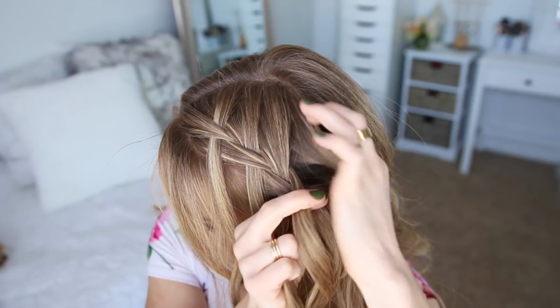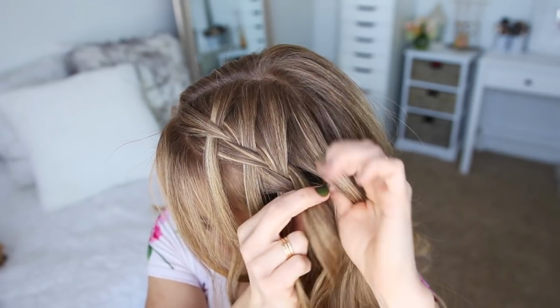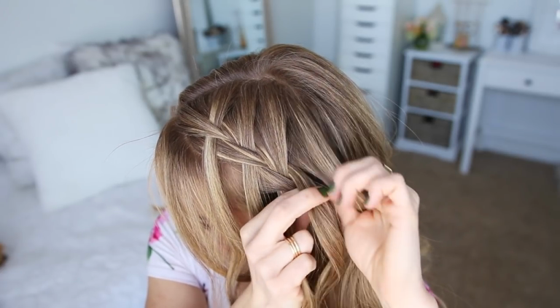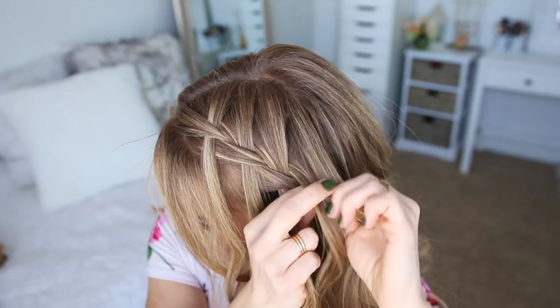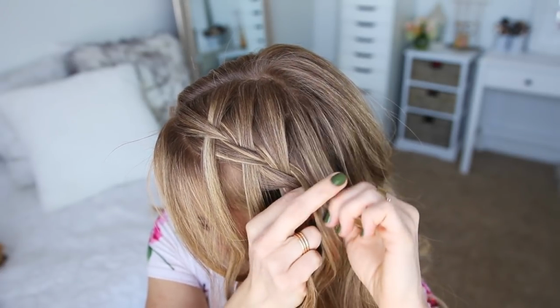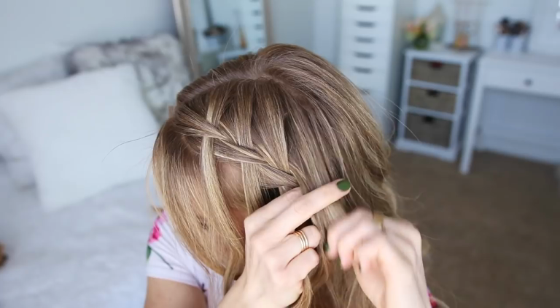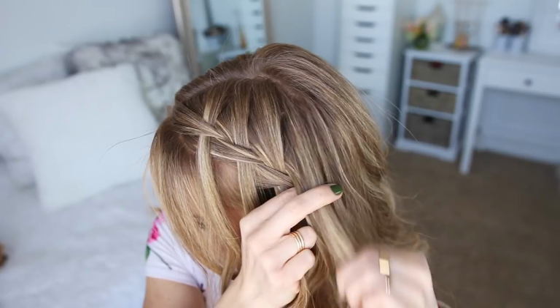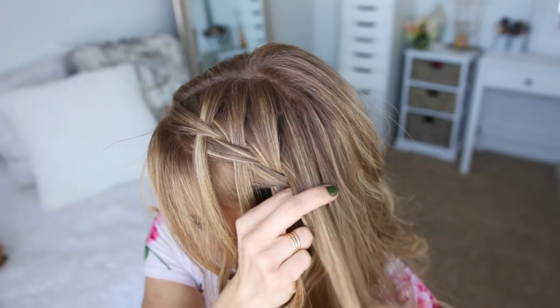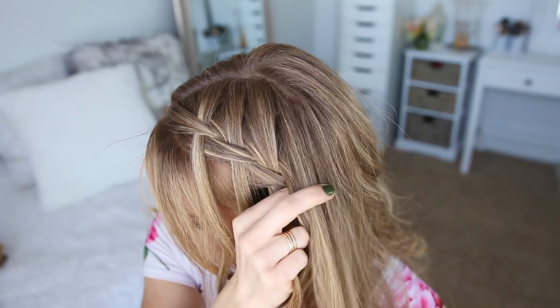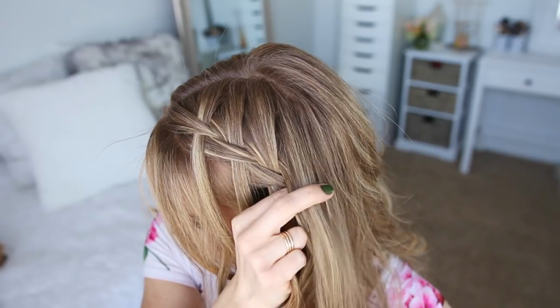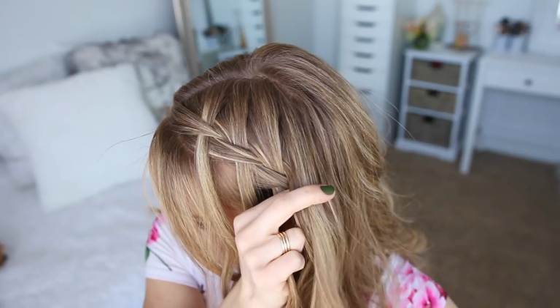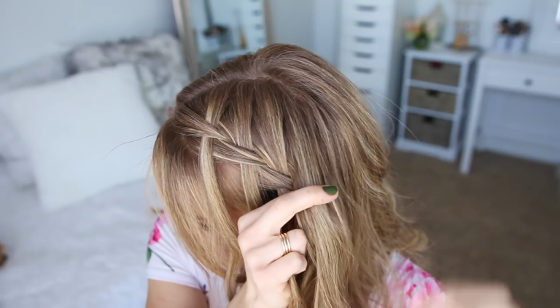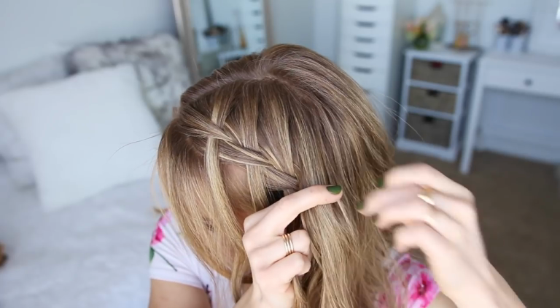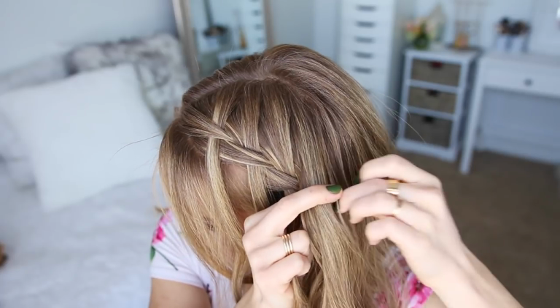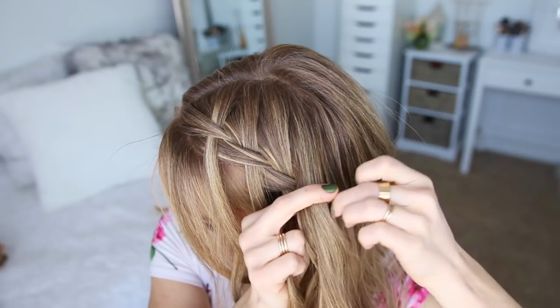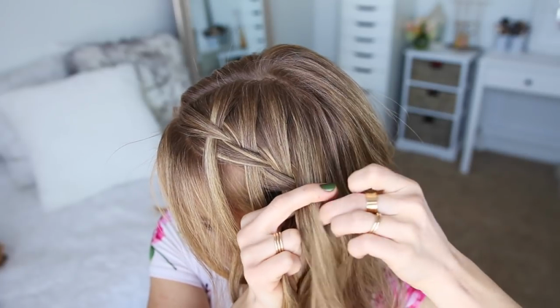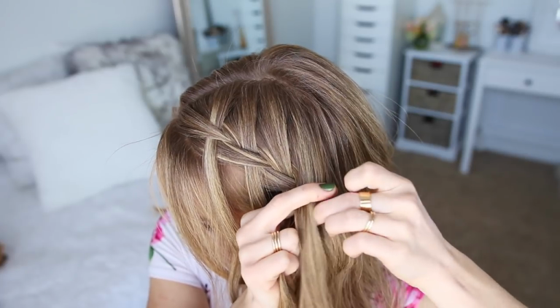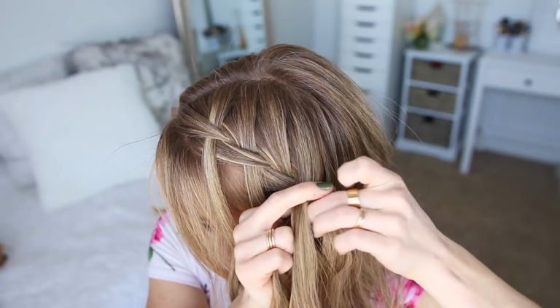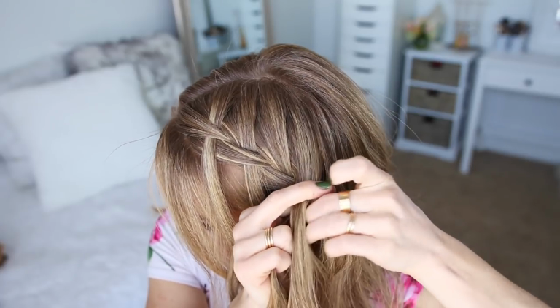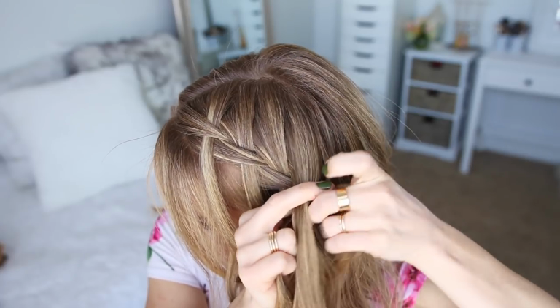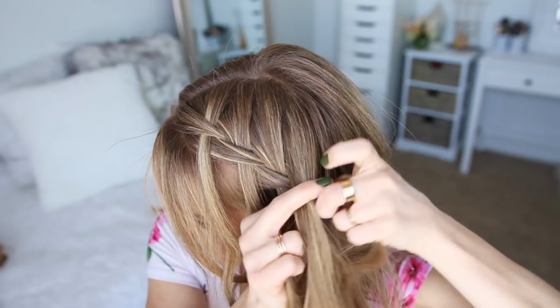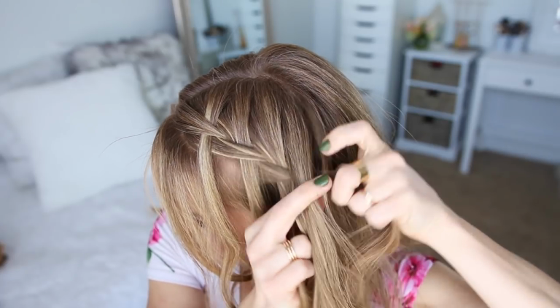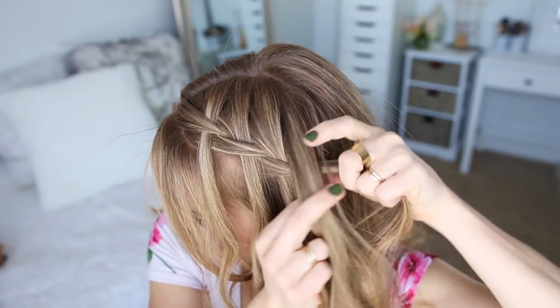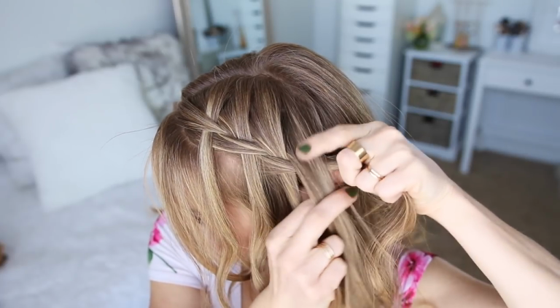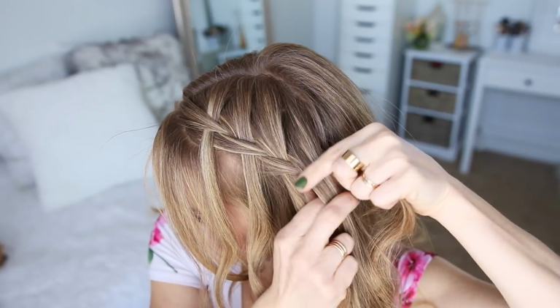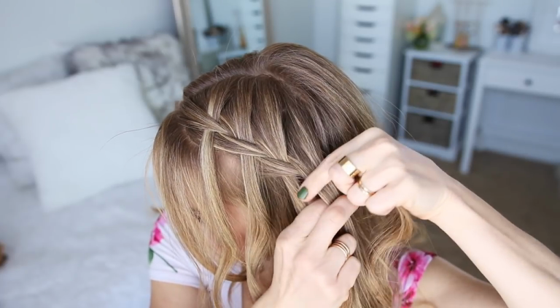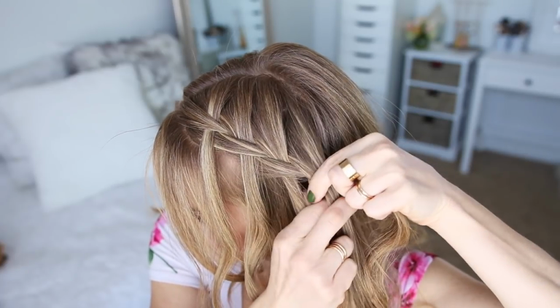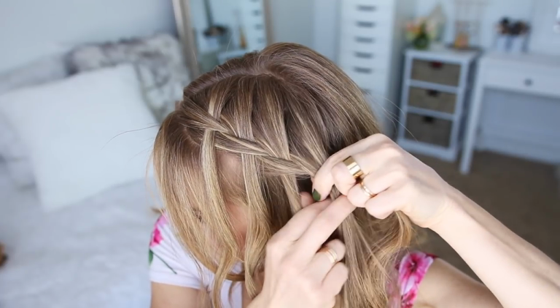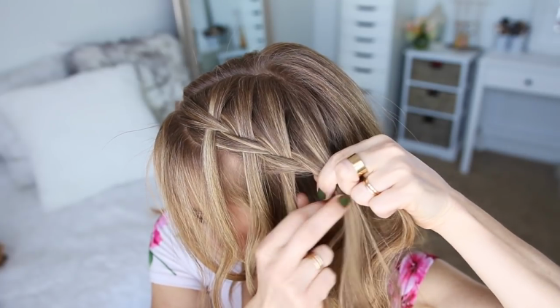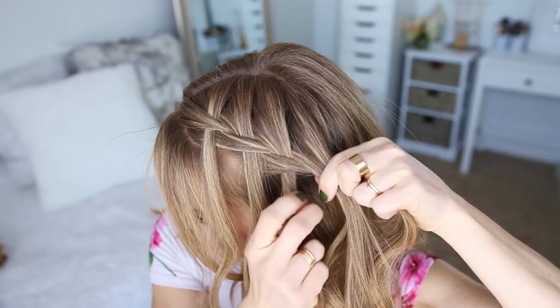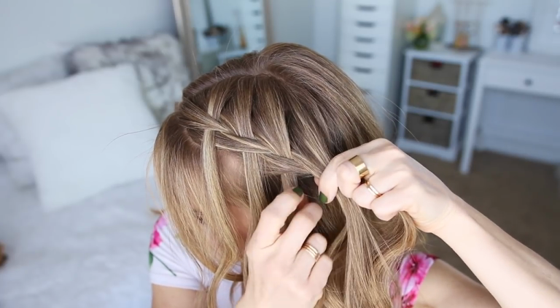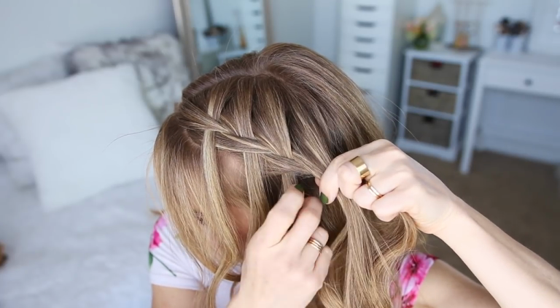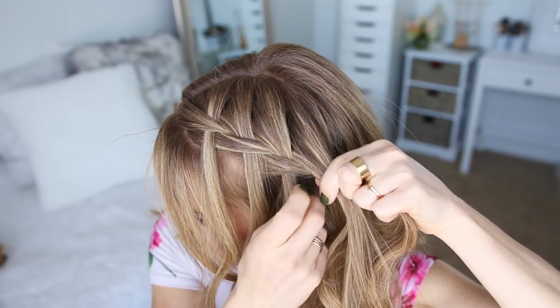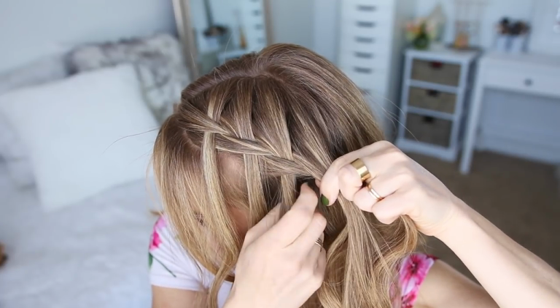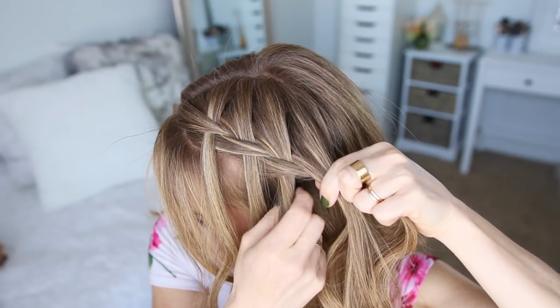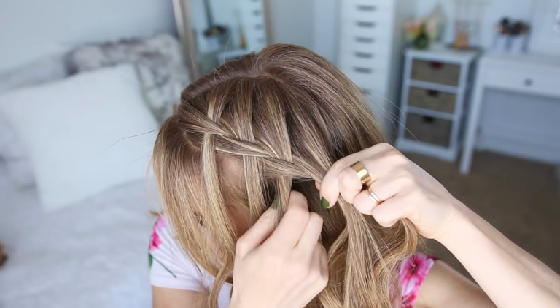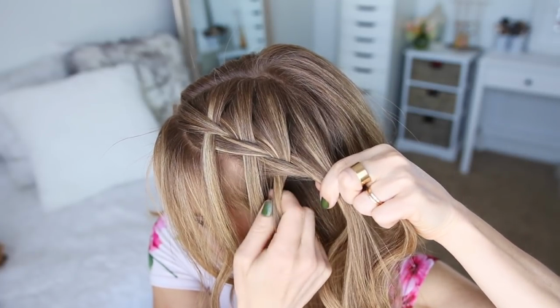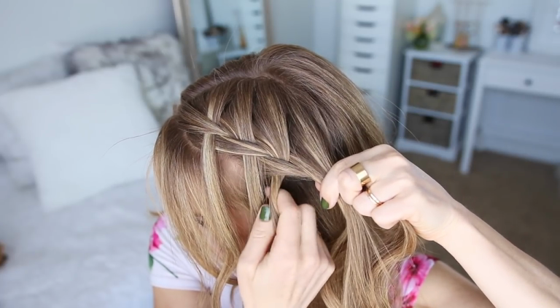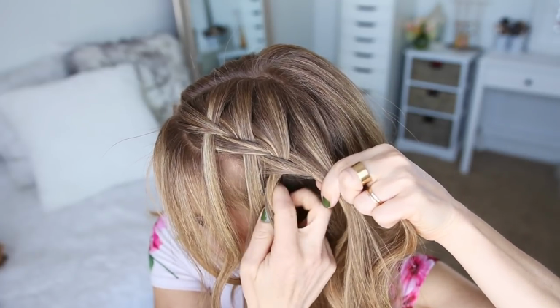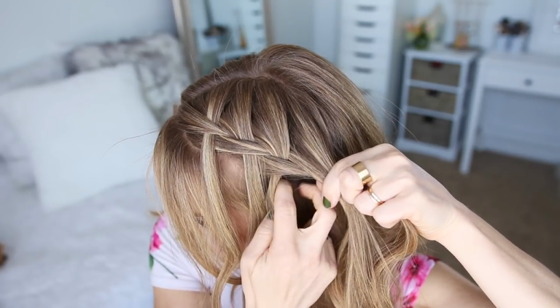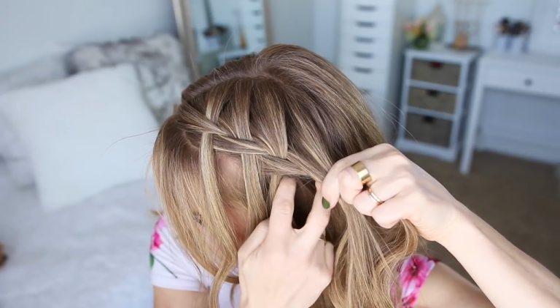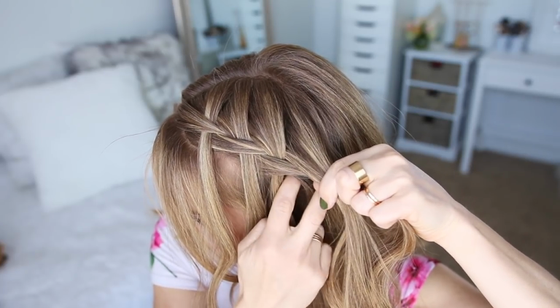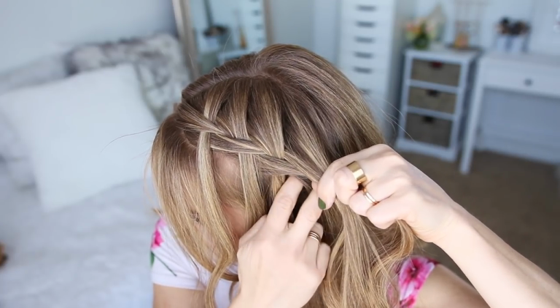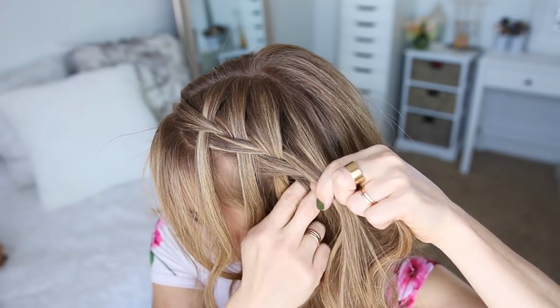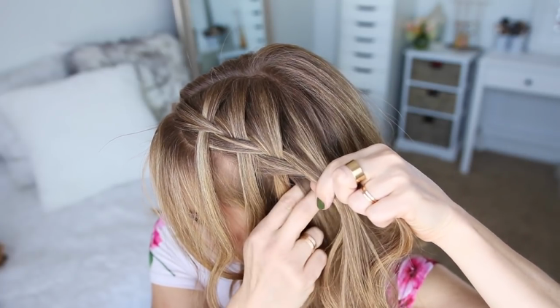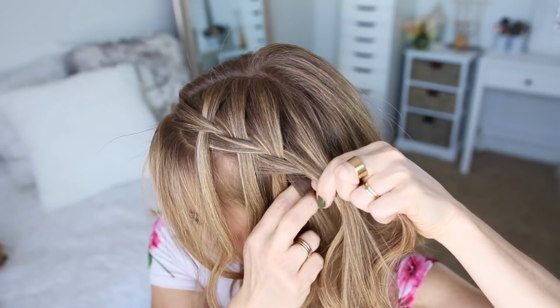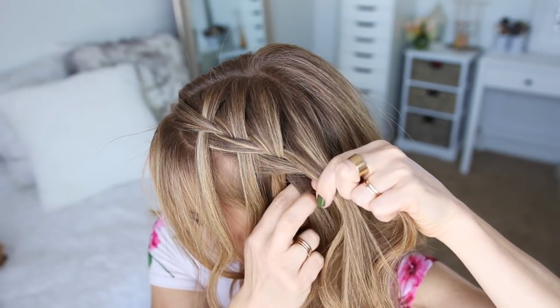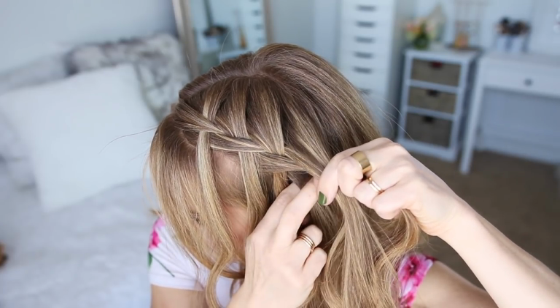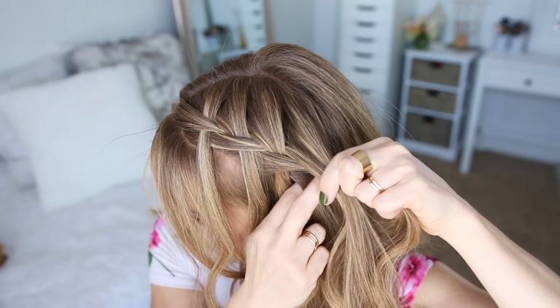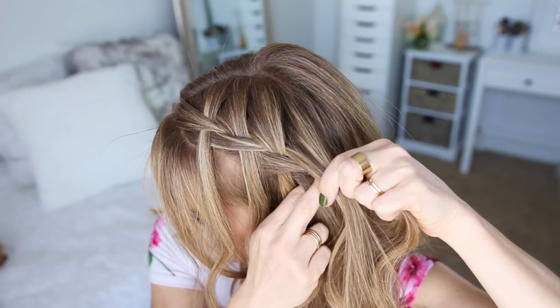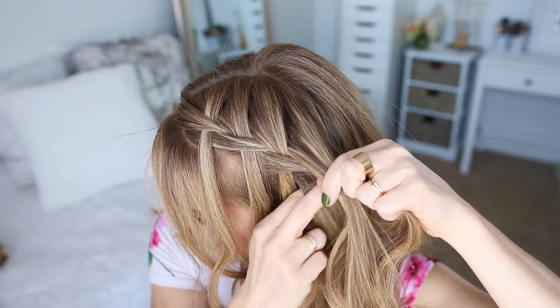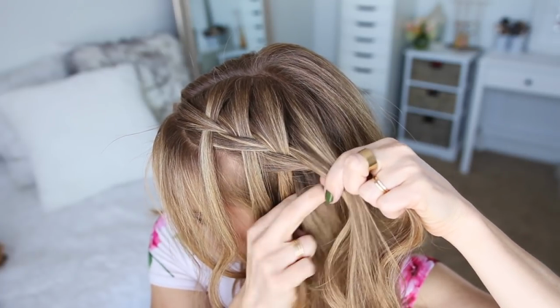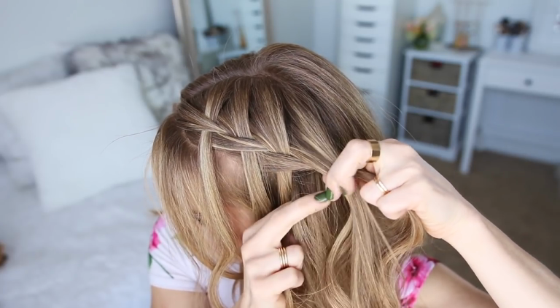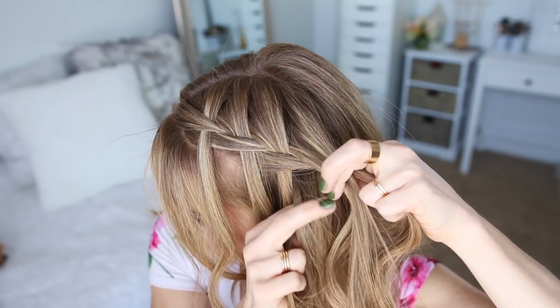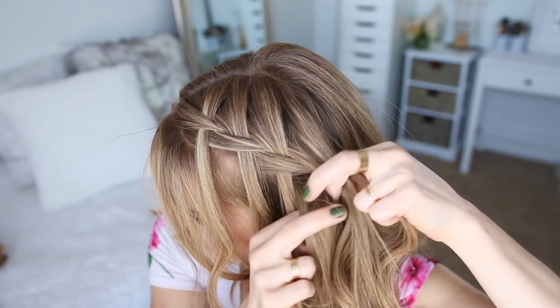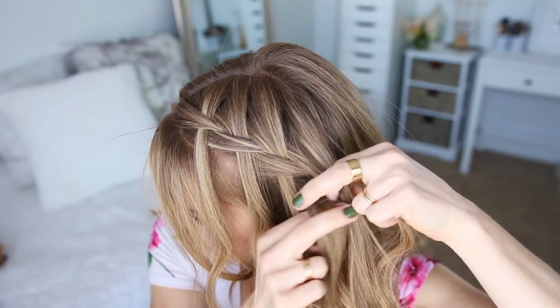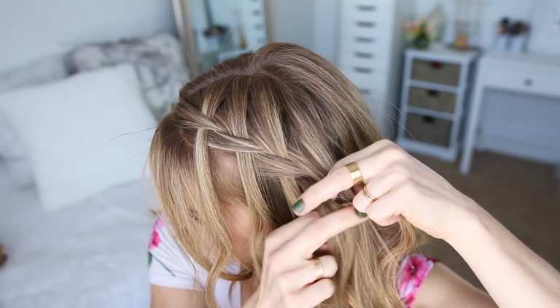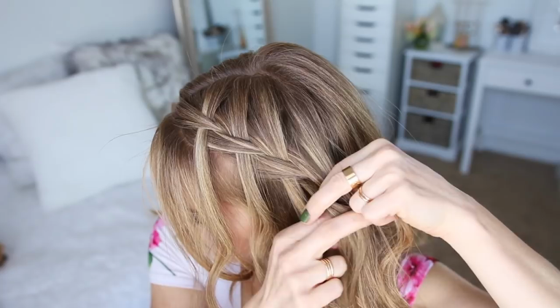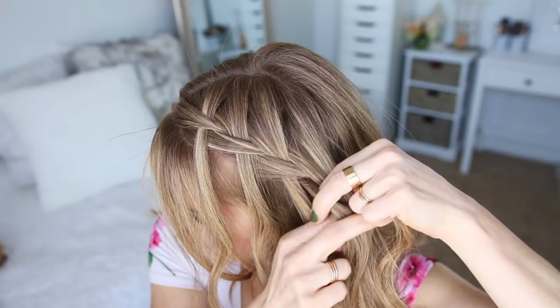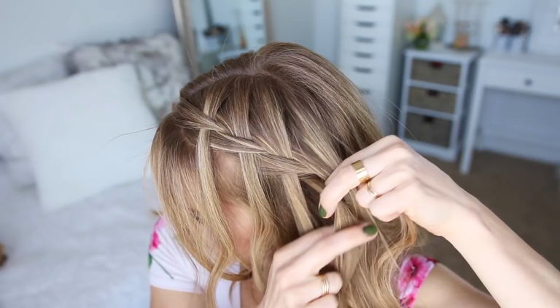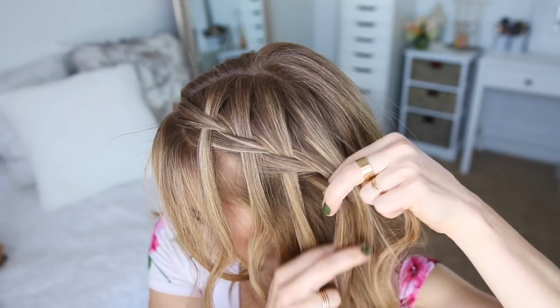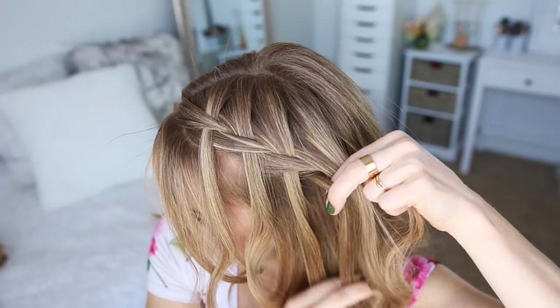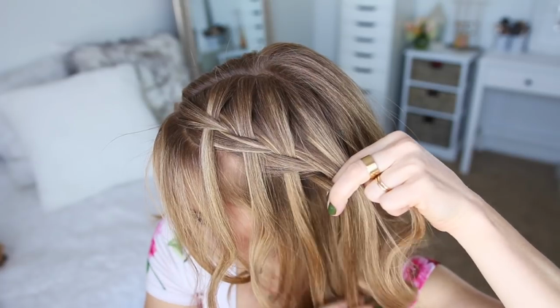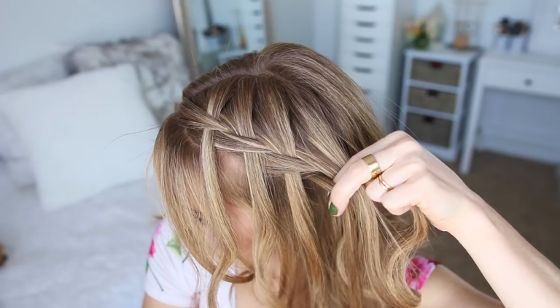I'm just going to repeat those steps, continuing the braid until it reaches around the back of my head and I've brought in hair from the right side.